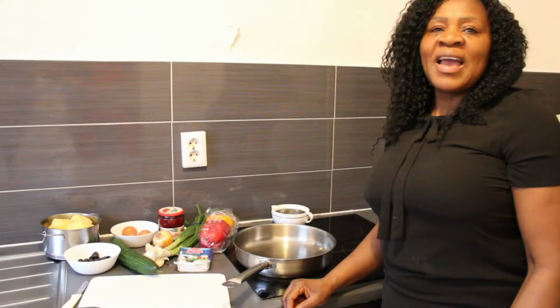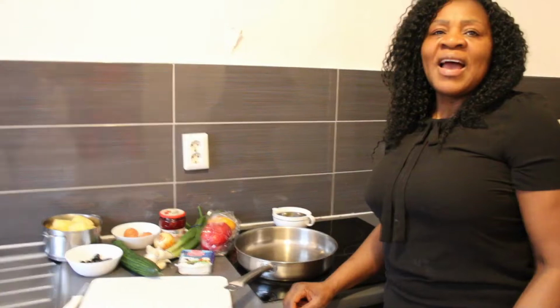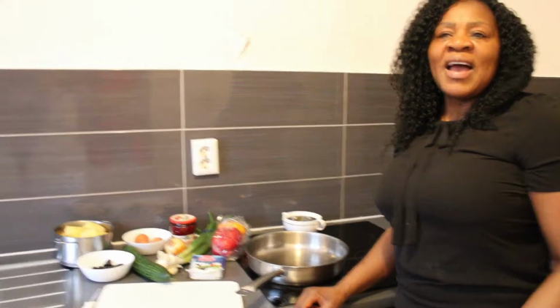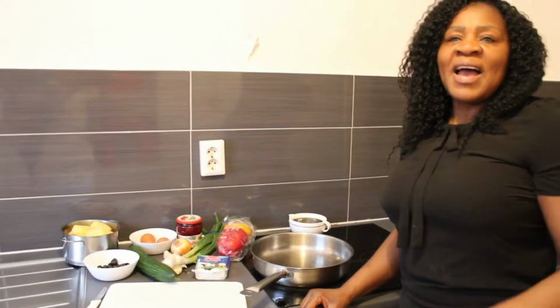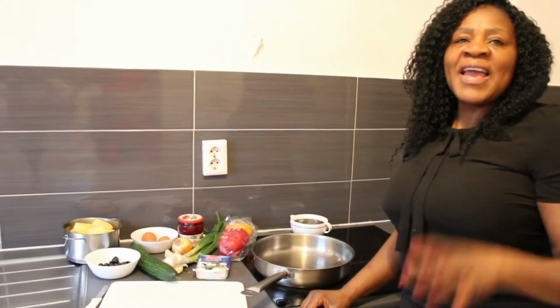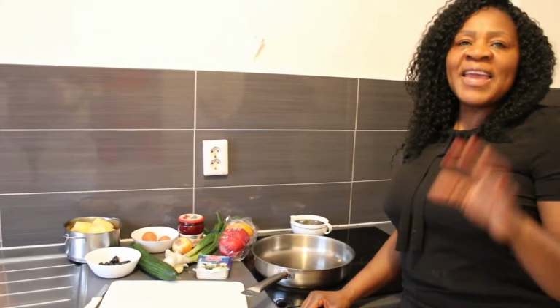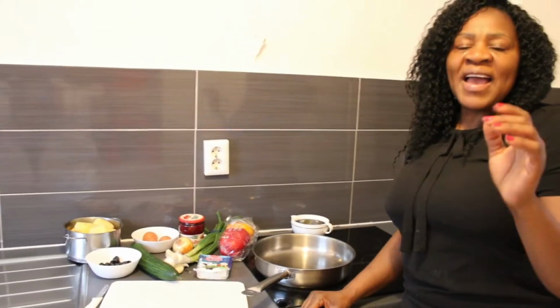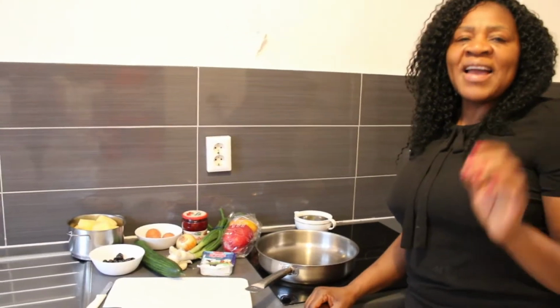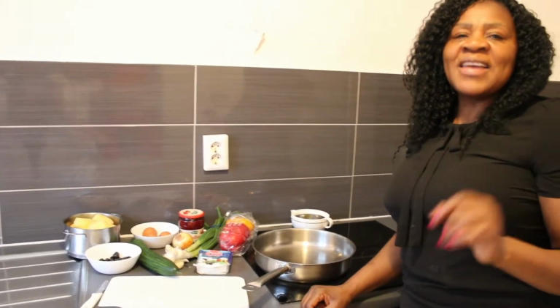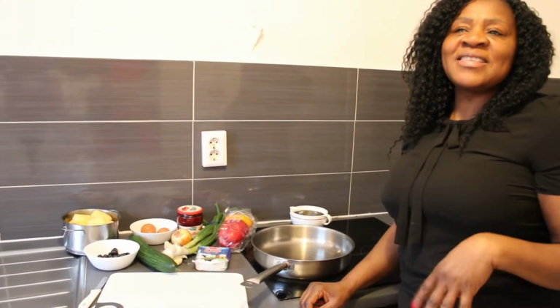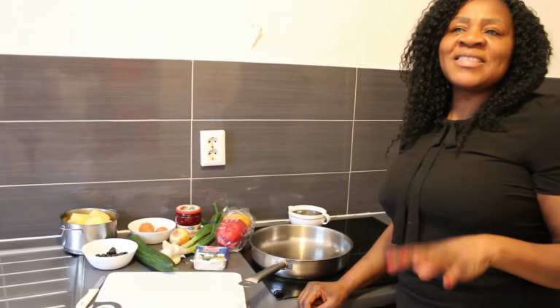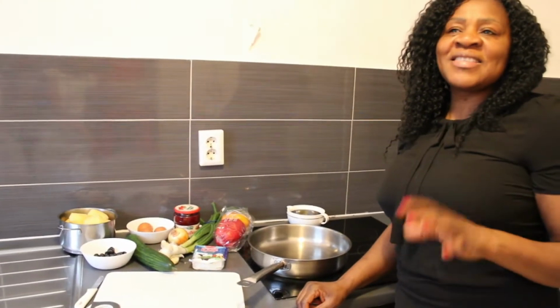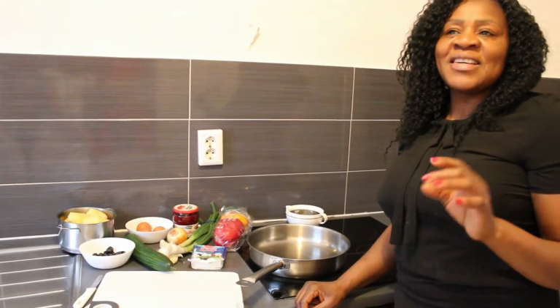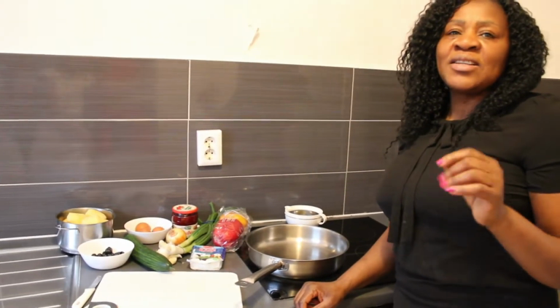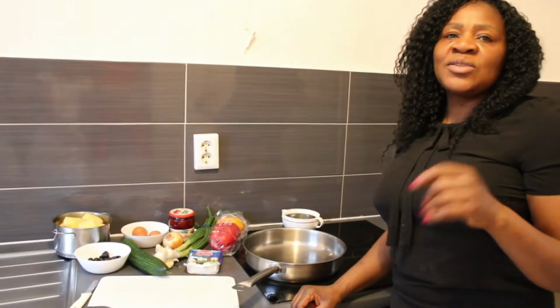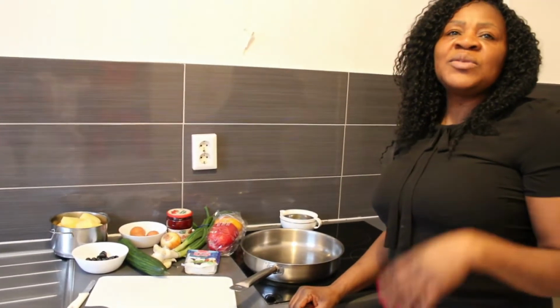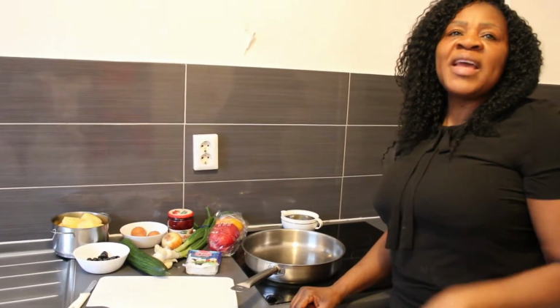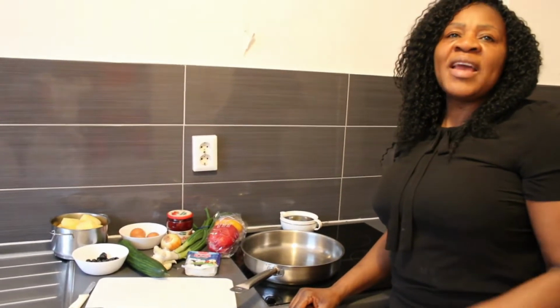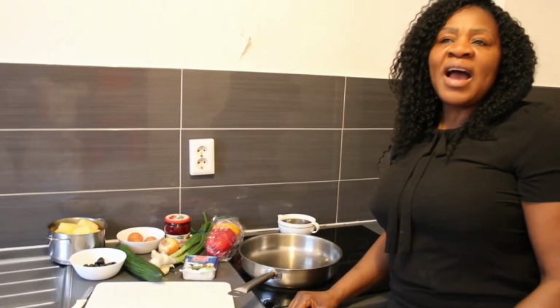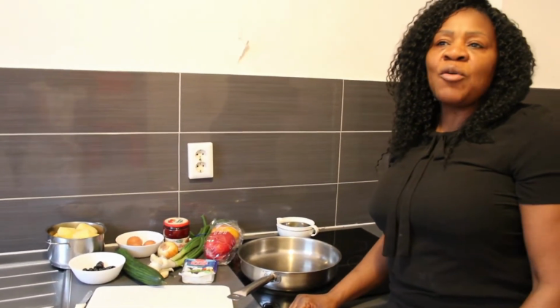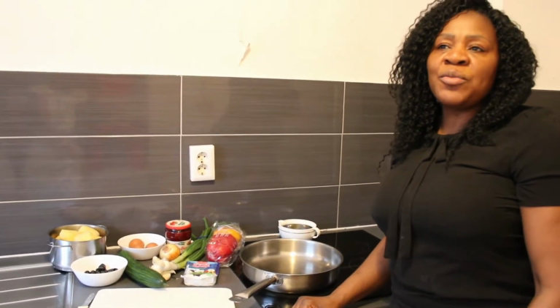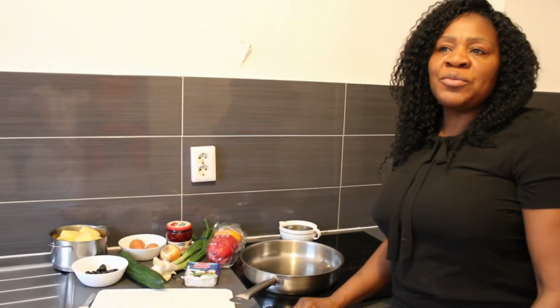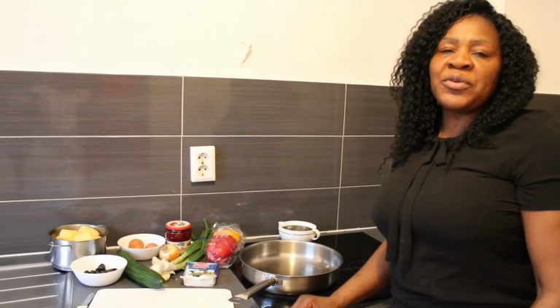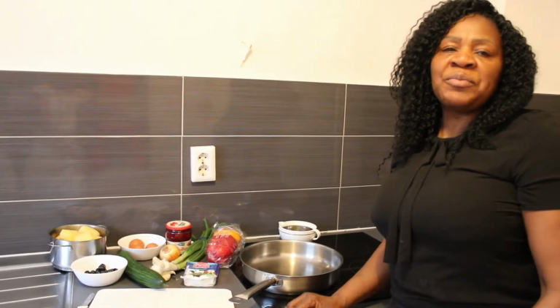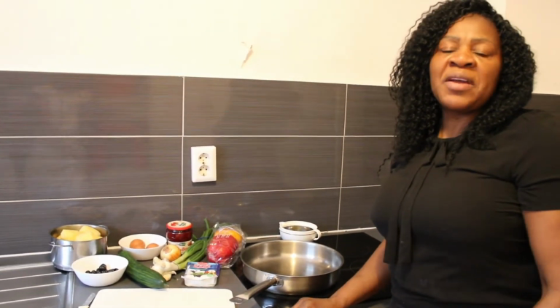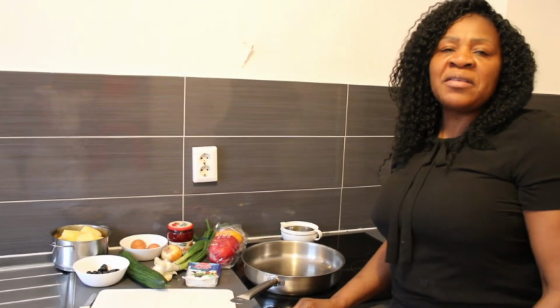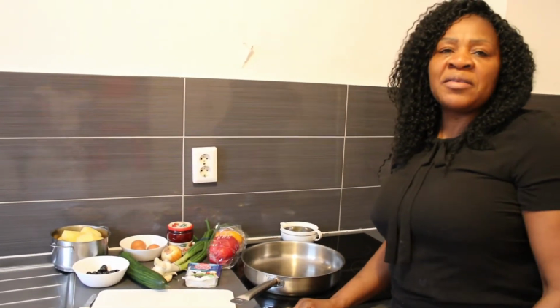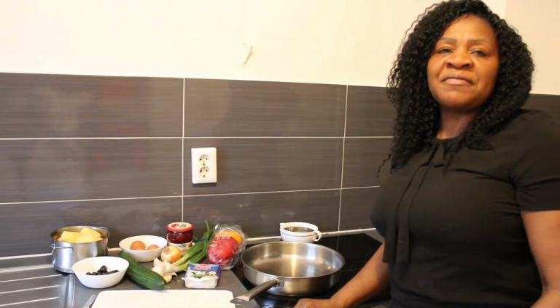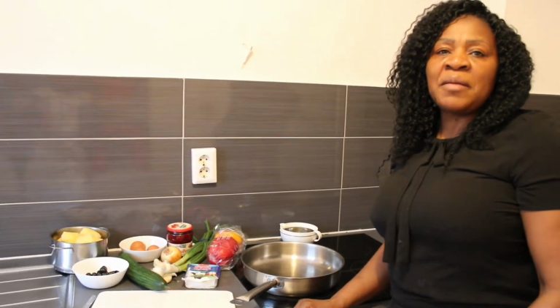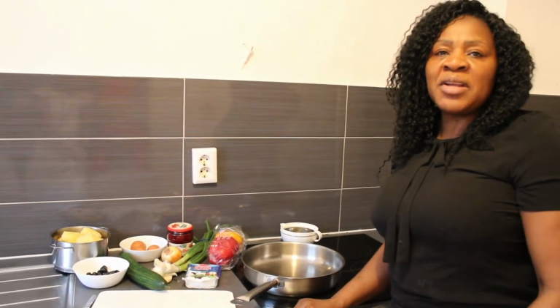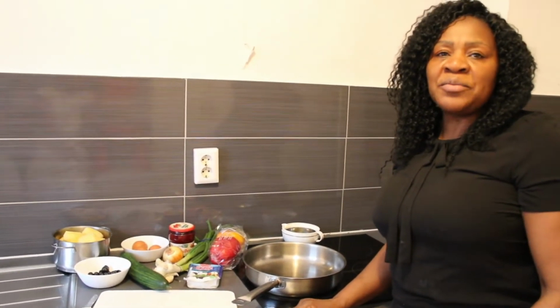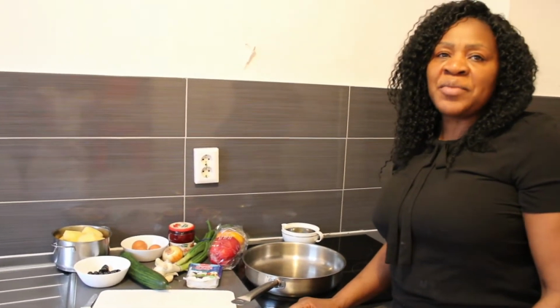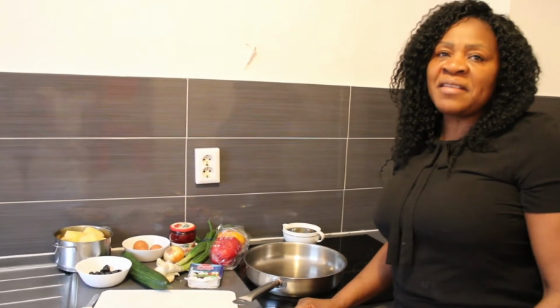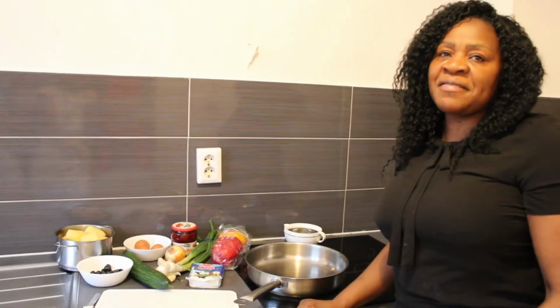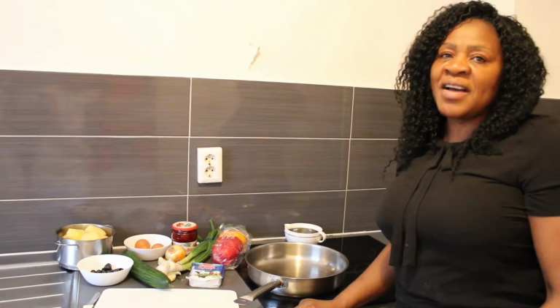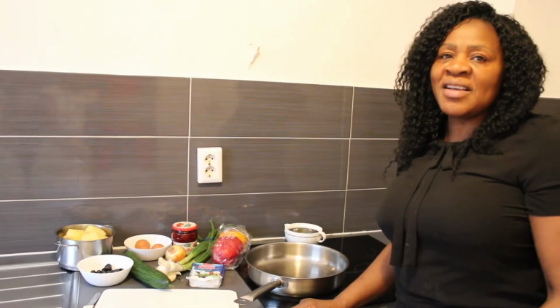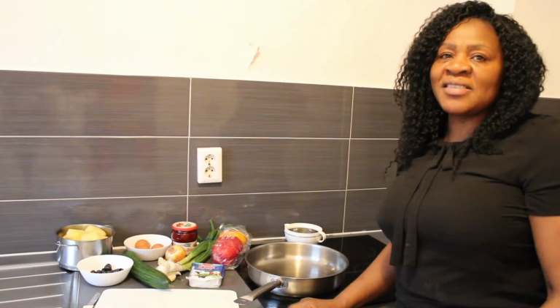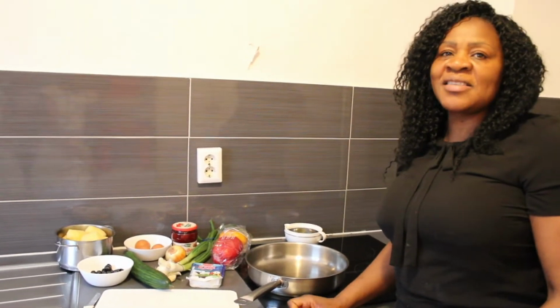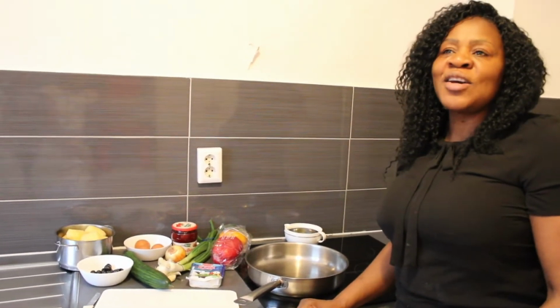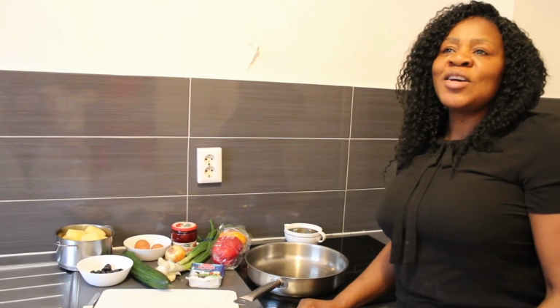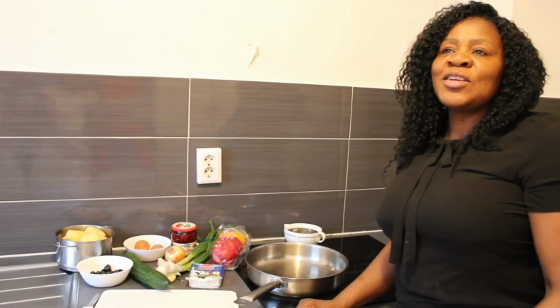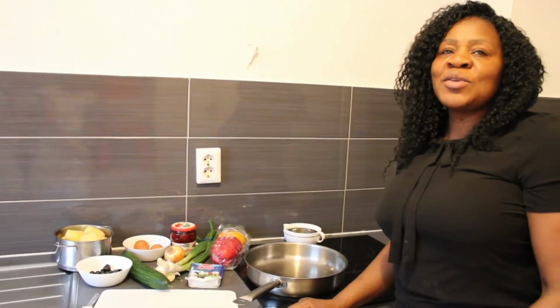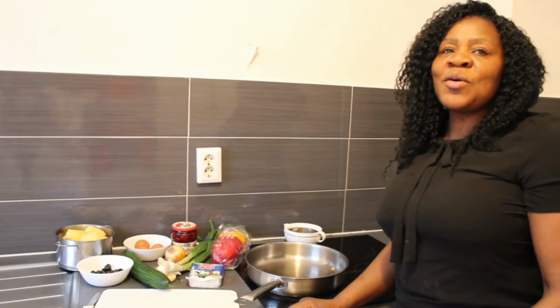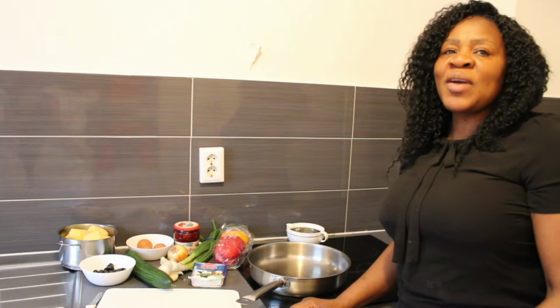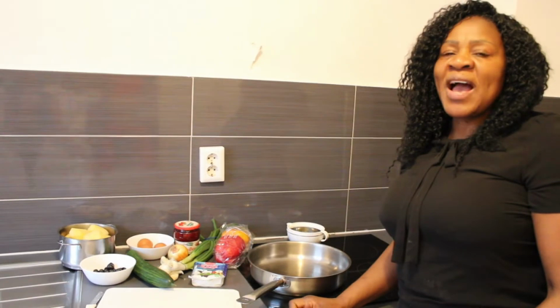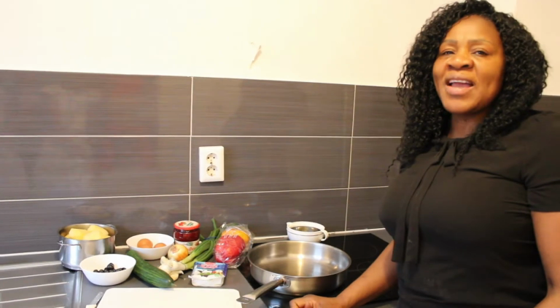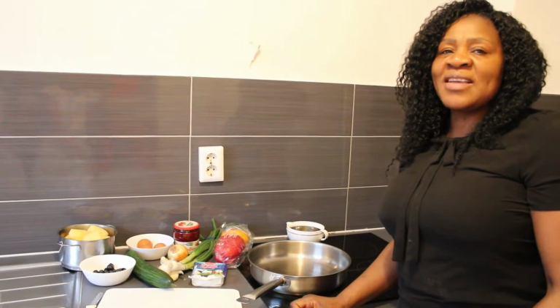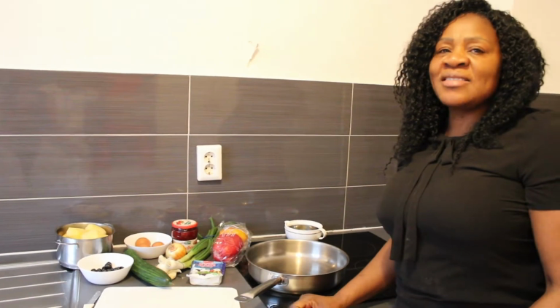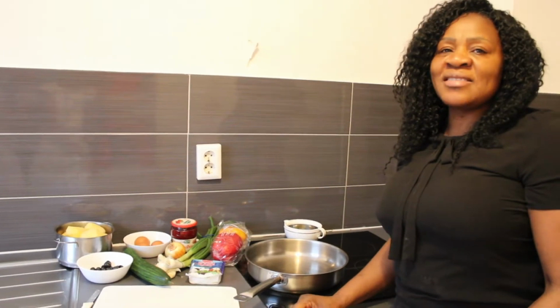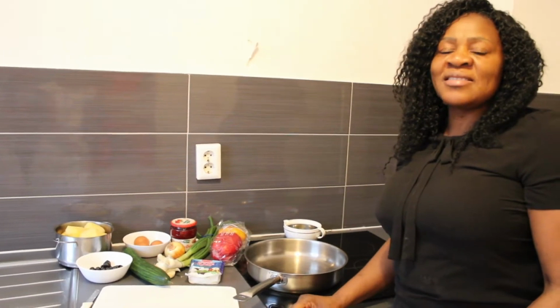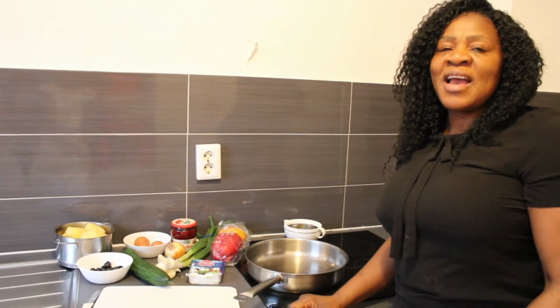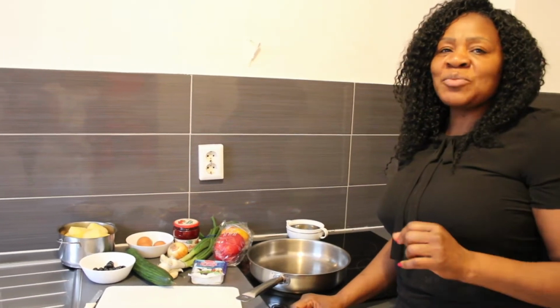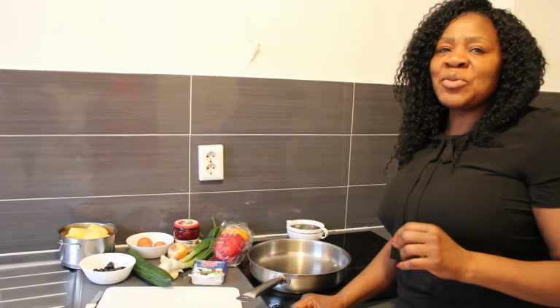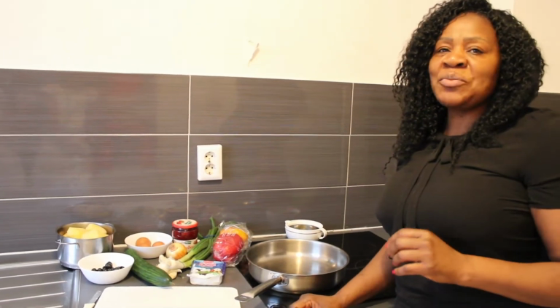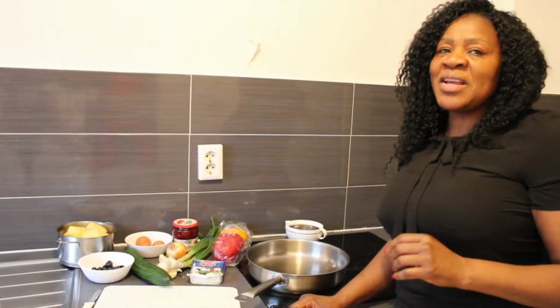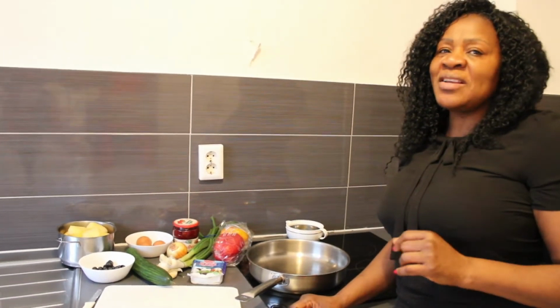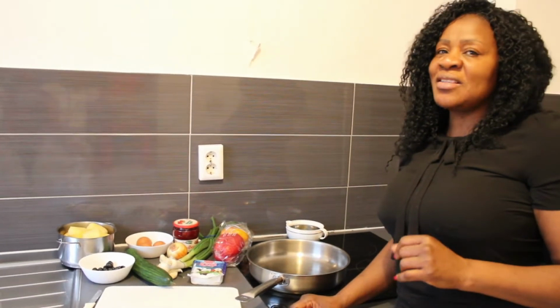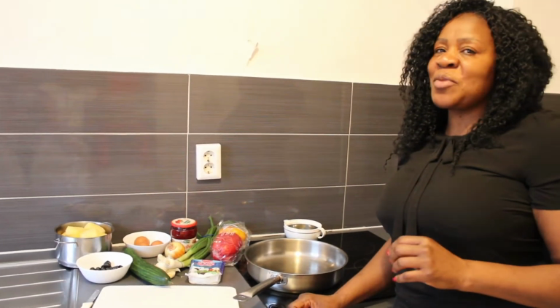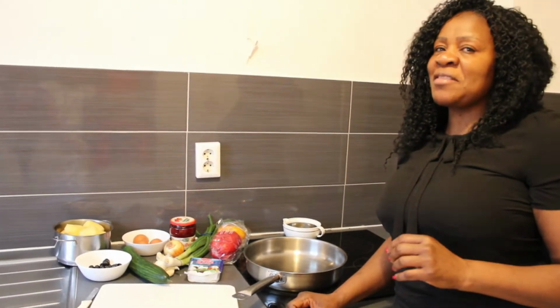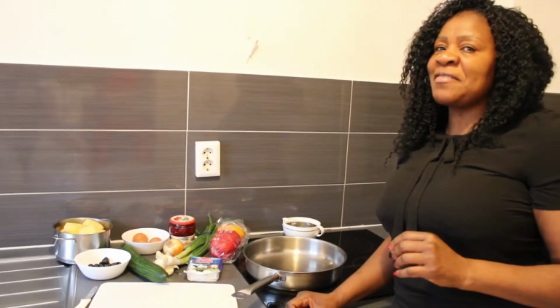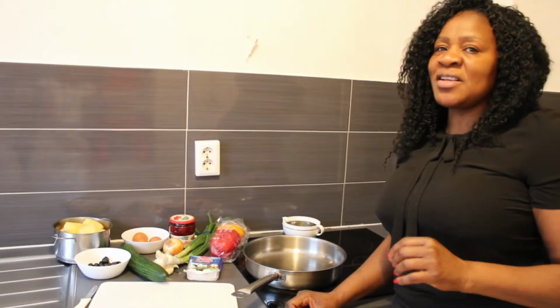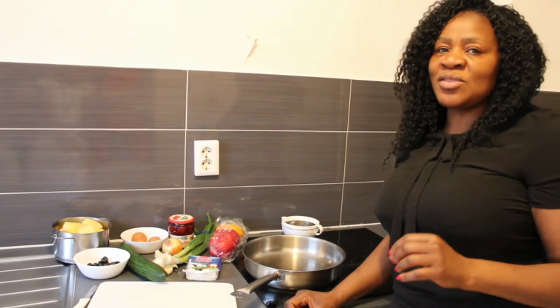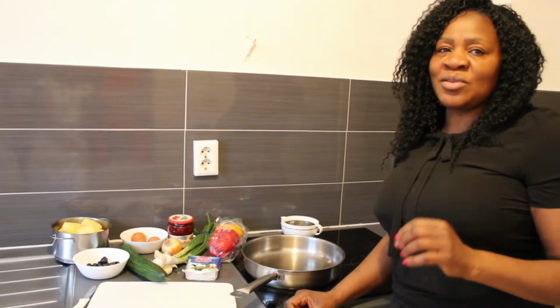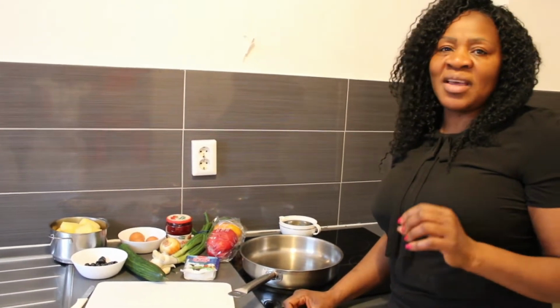Hi guys, today I will be preparing family breakfast. So guys, let's prepare this breakfast together.